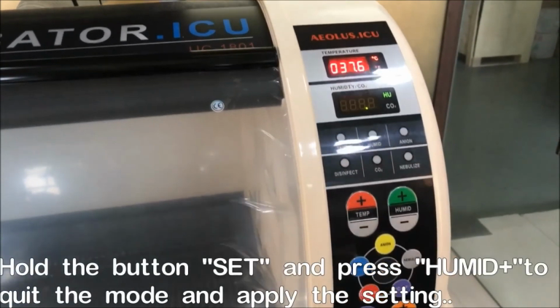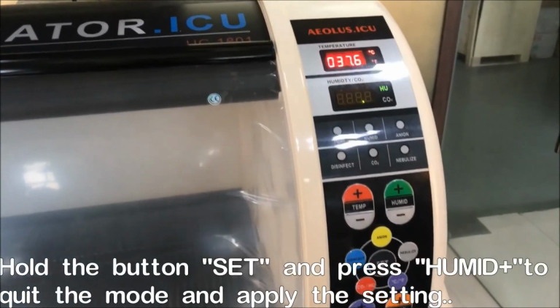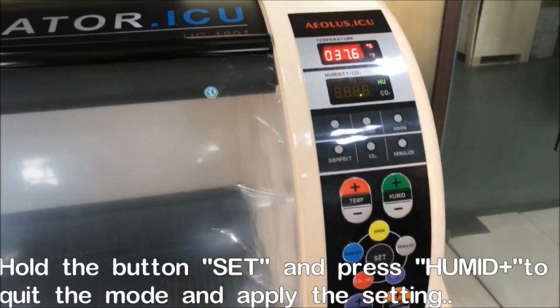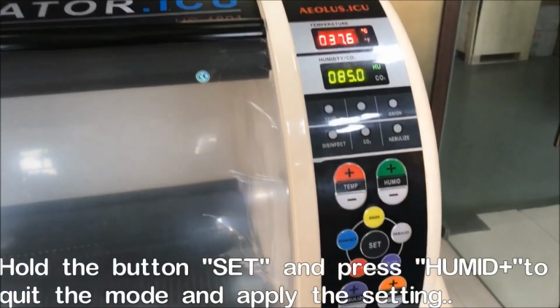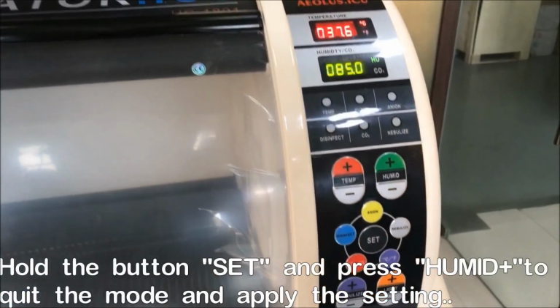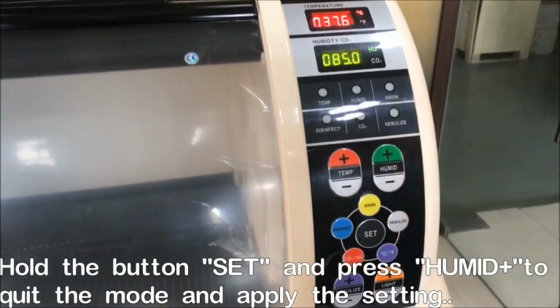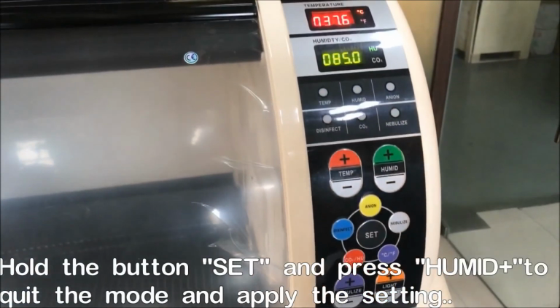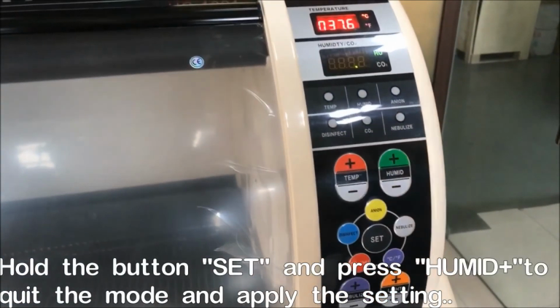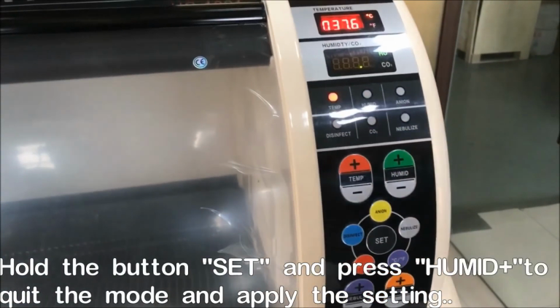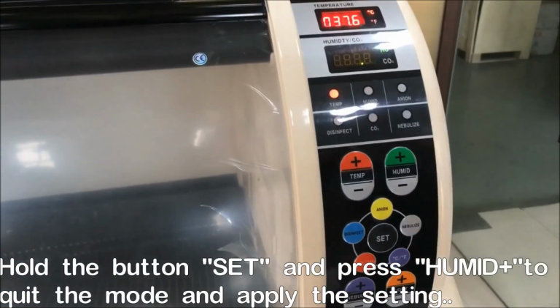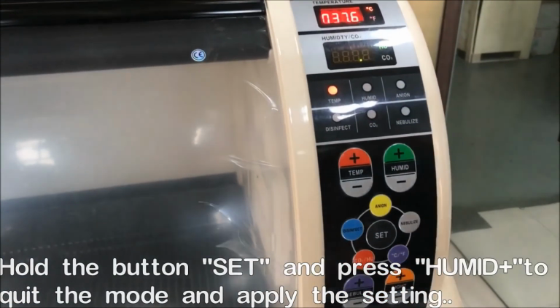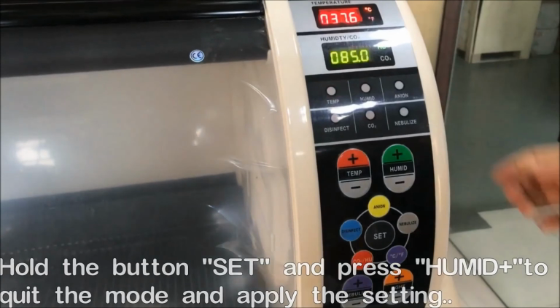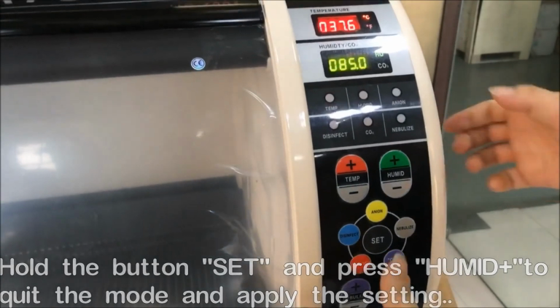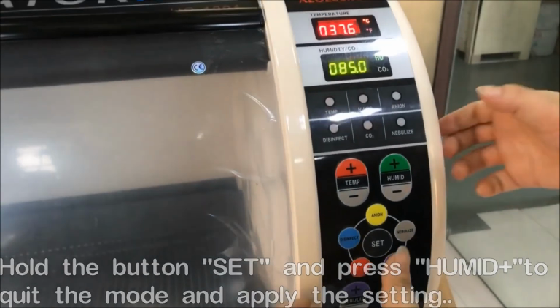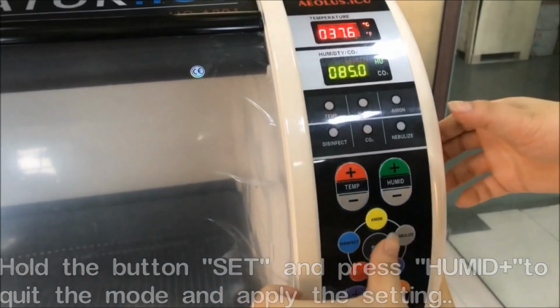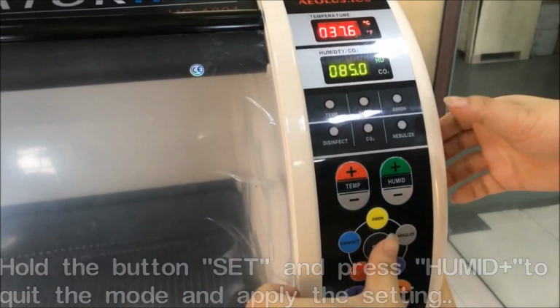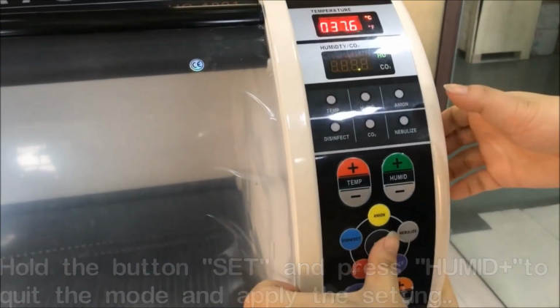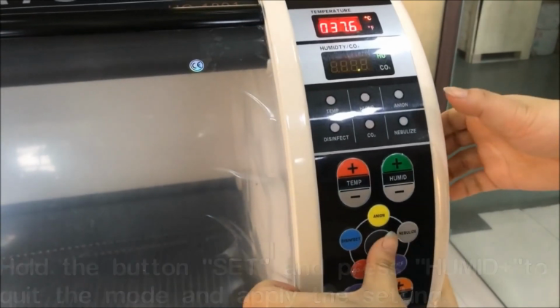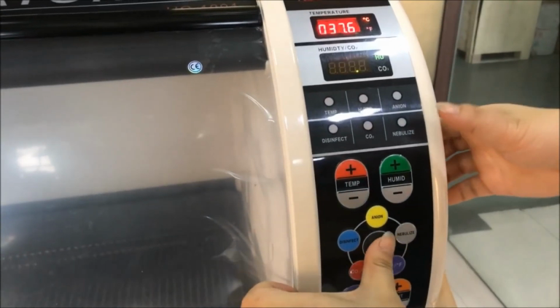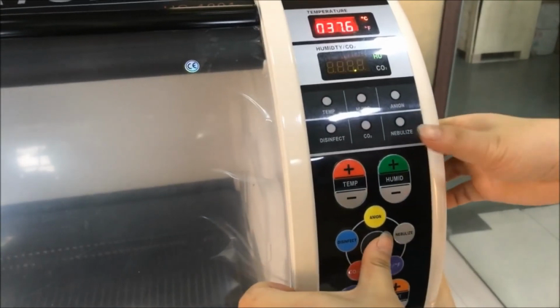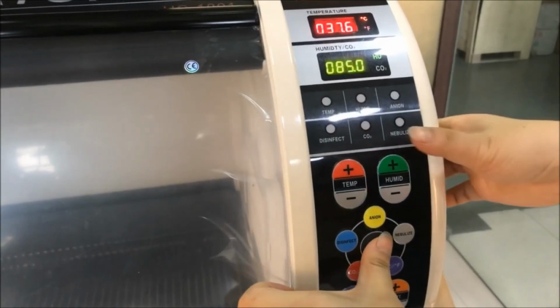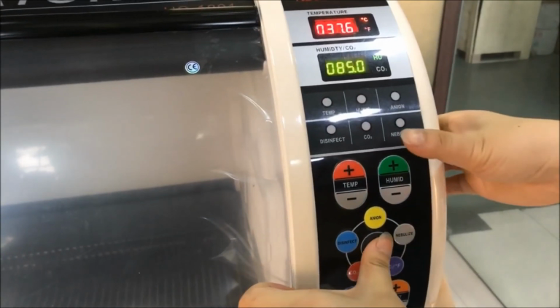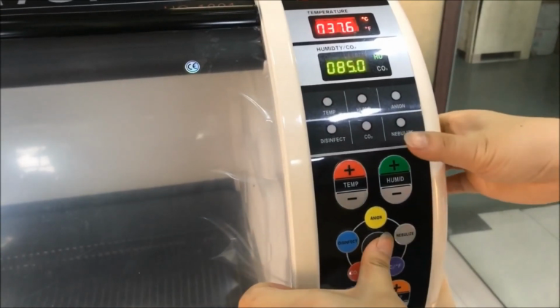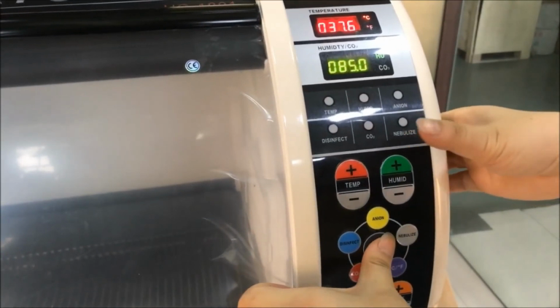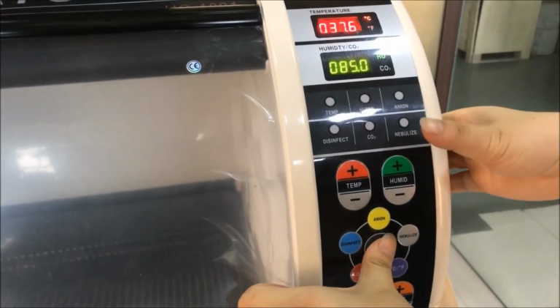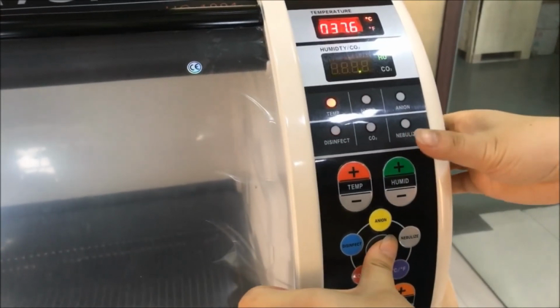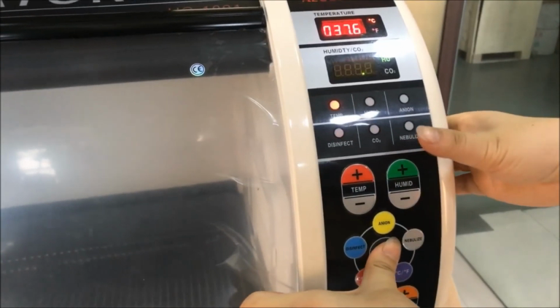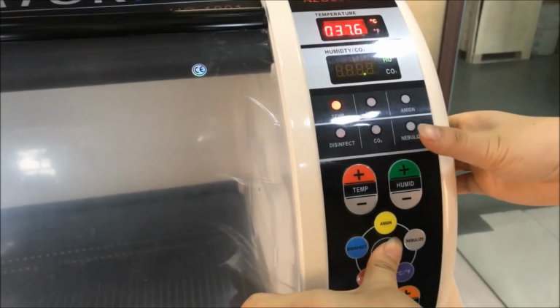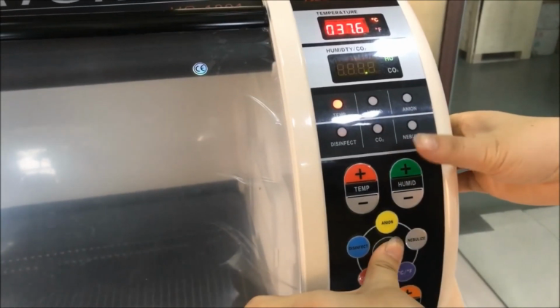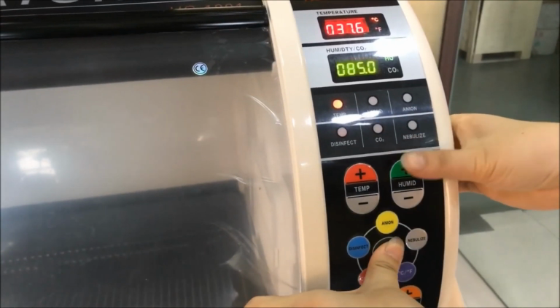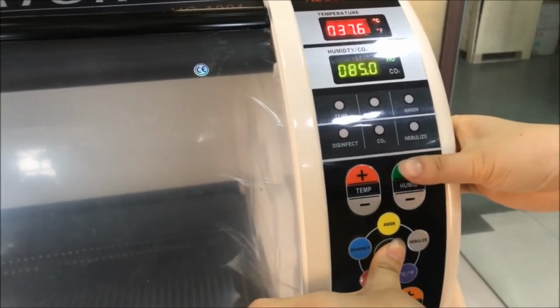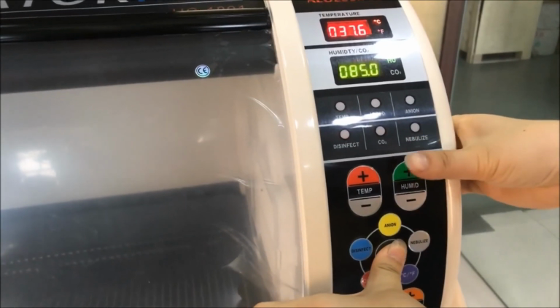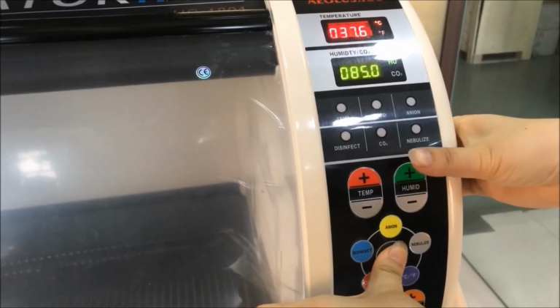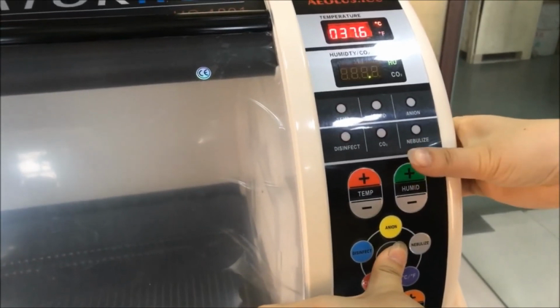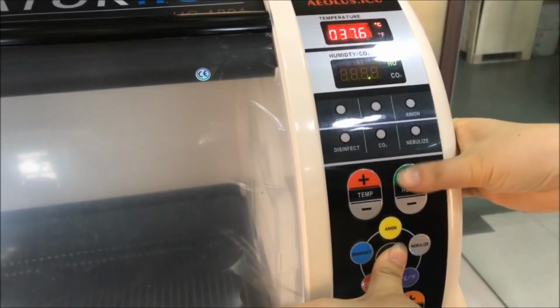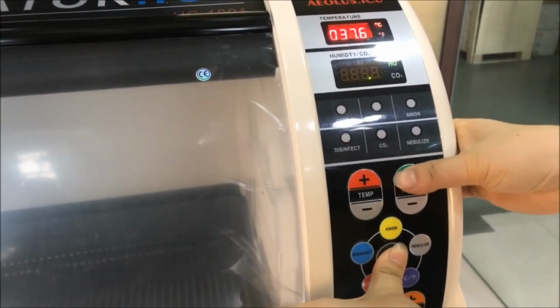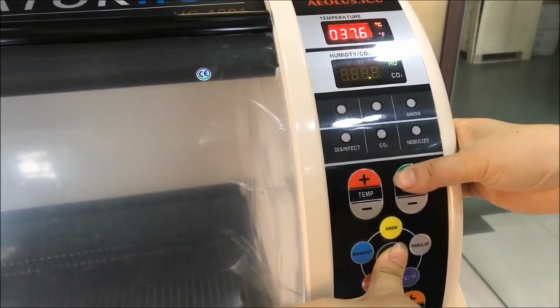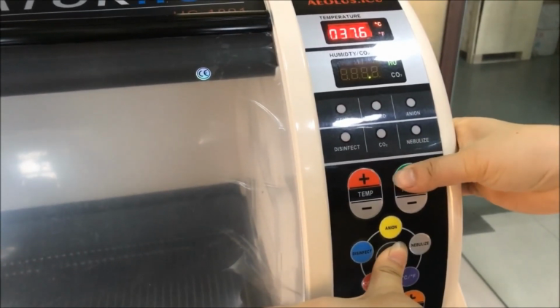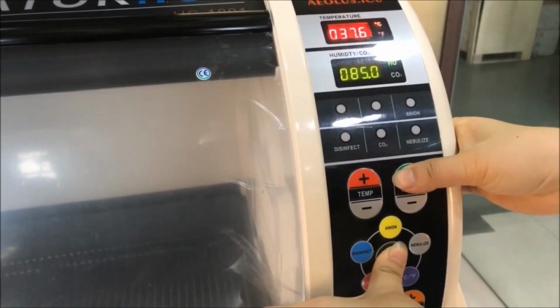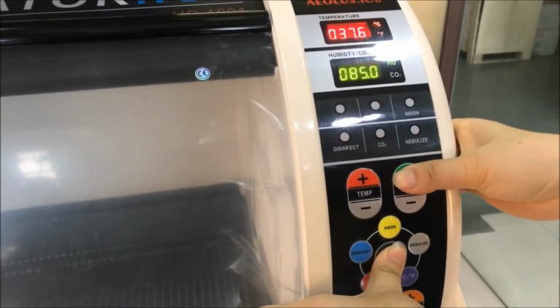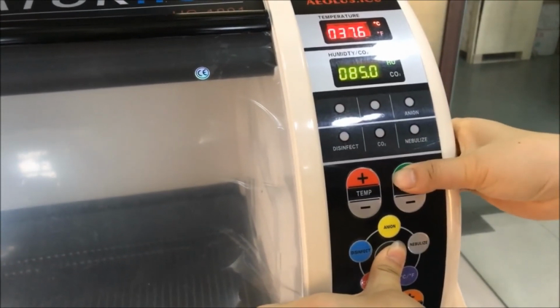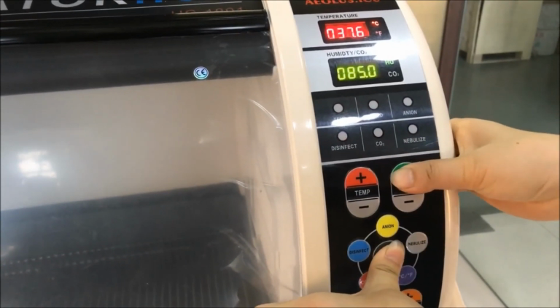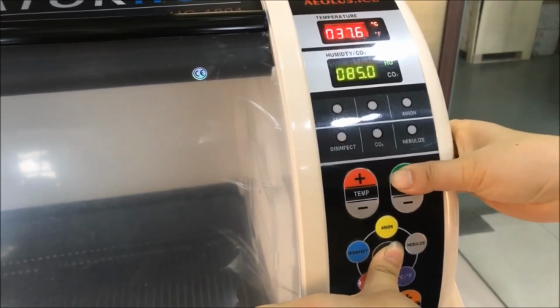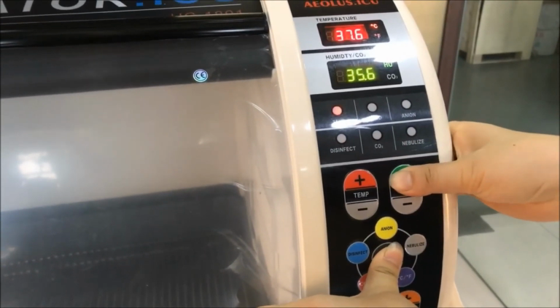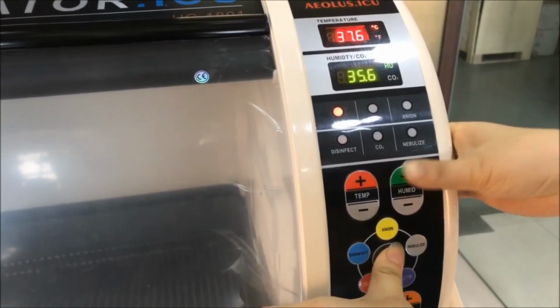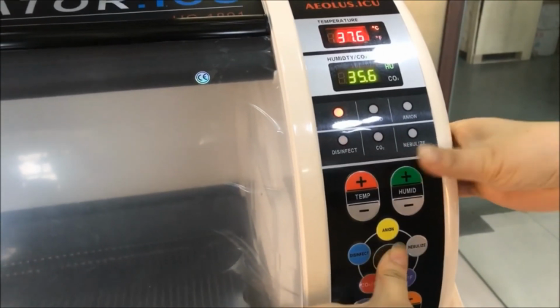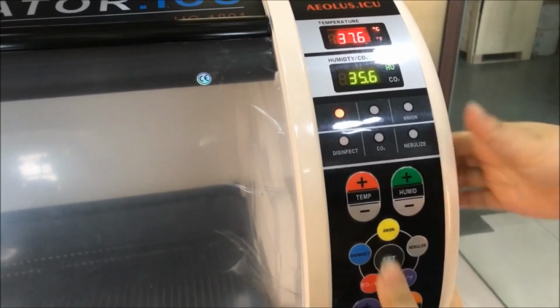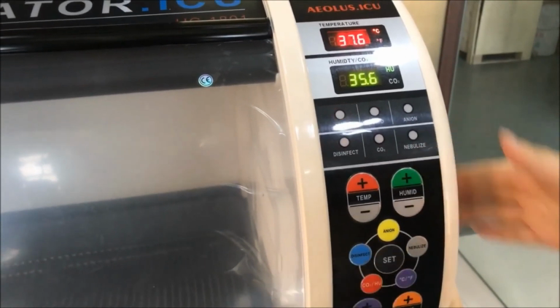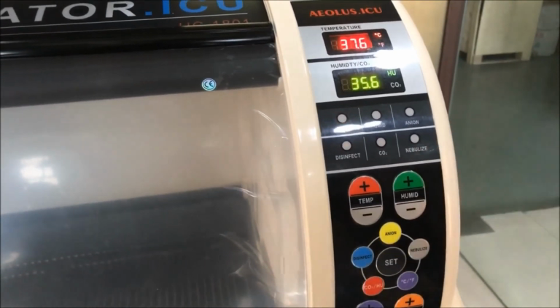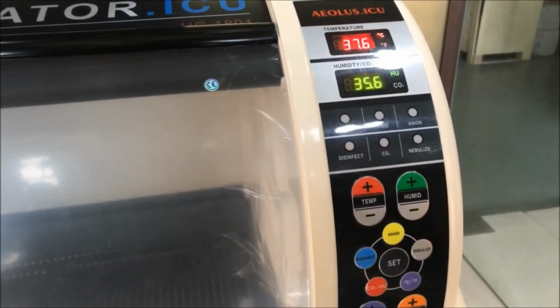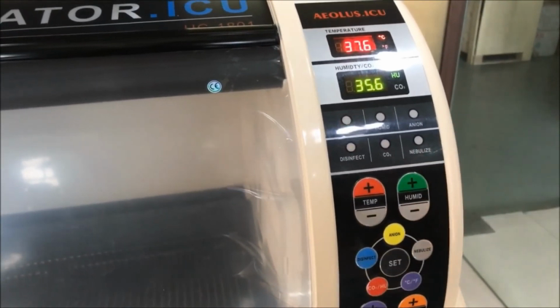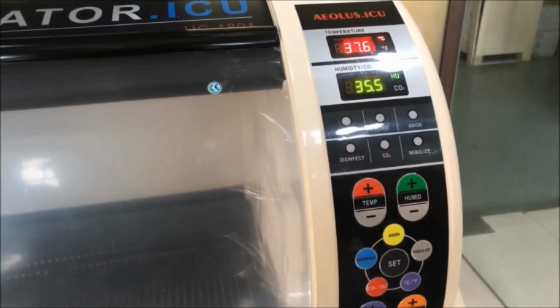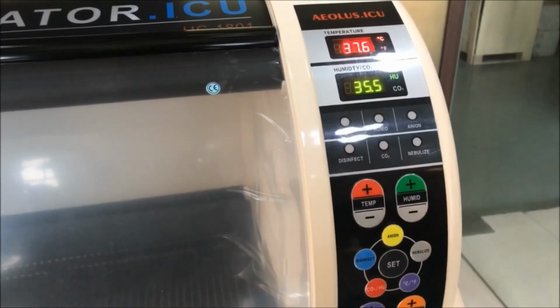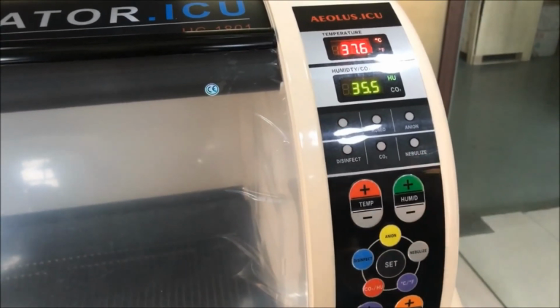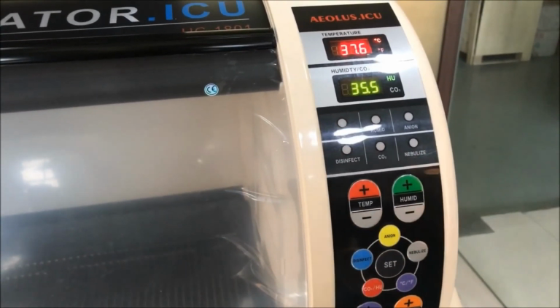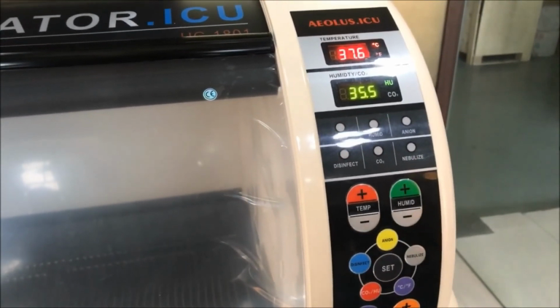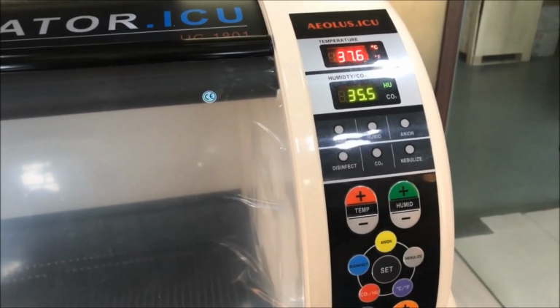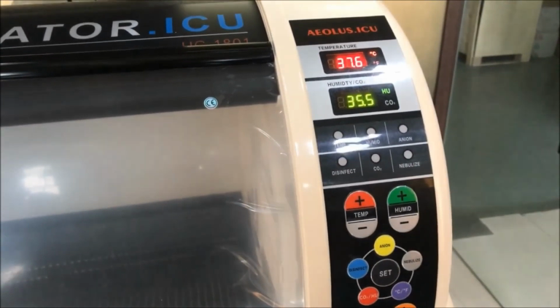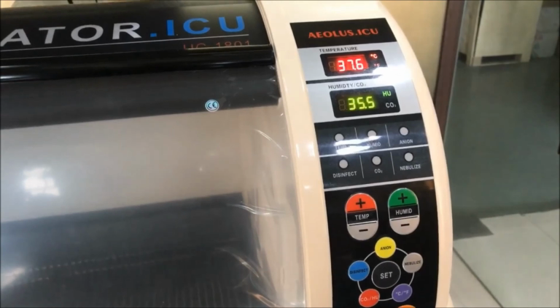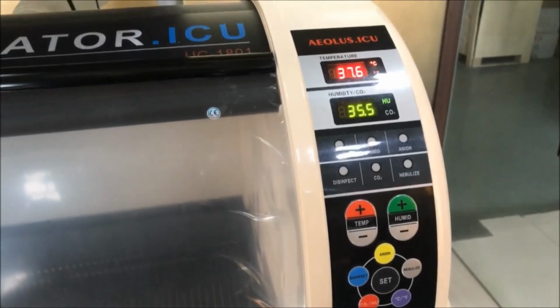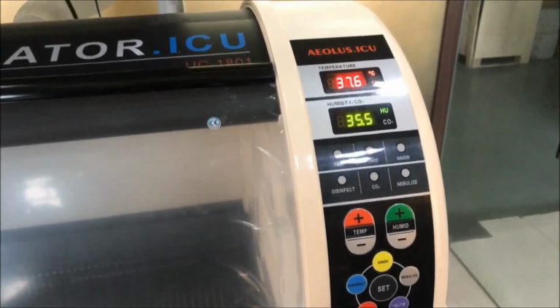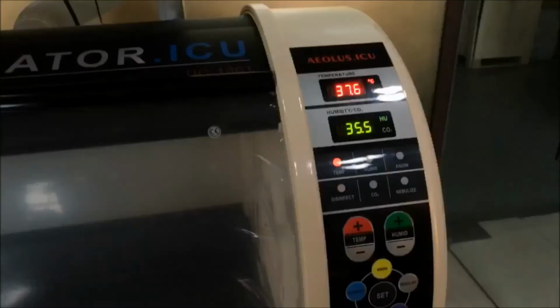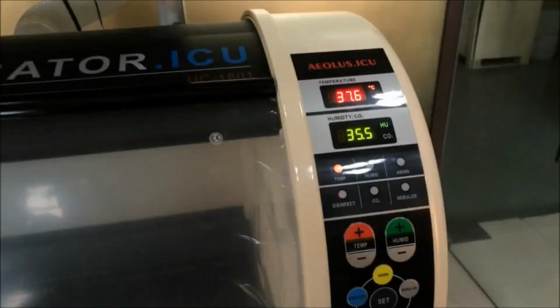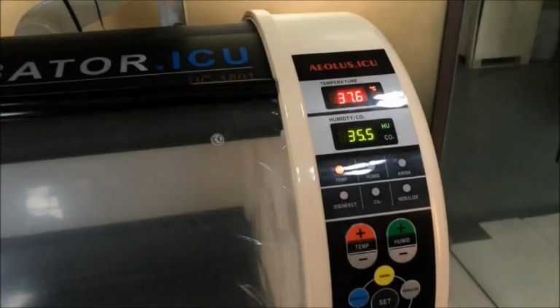When you want to quit the setting mode, press the Set and Plus buttons at the same time to quit and save the setting.